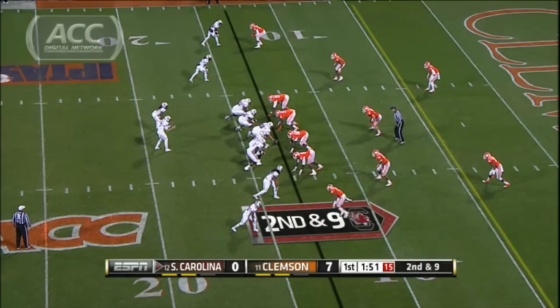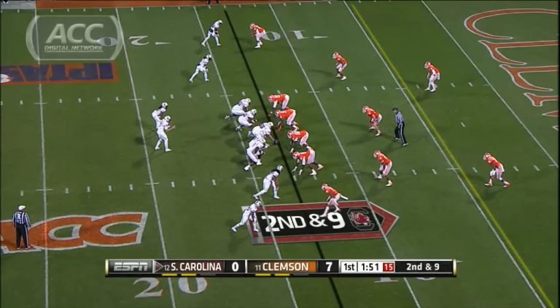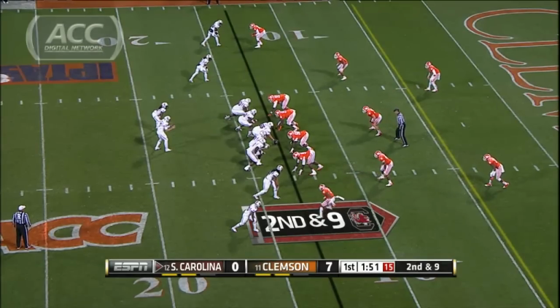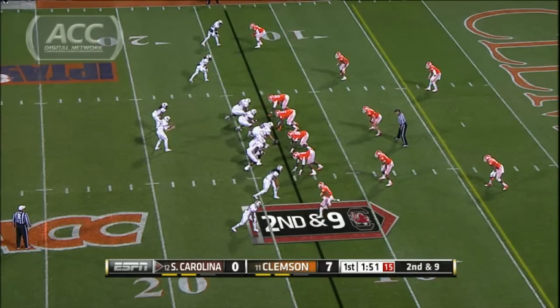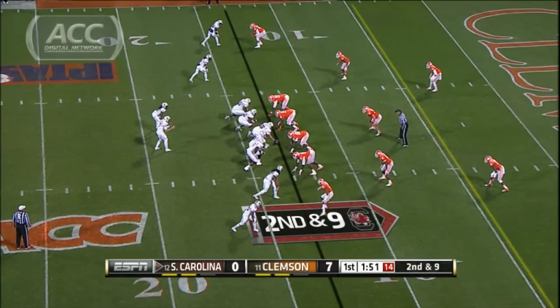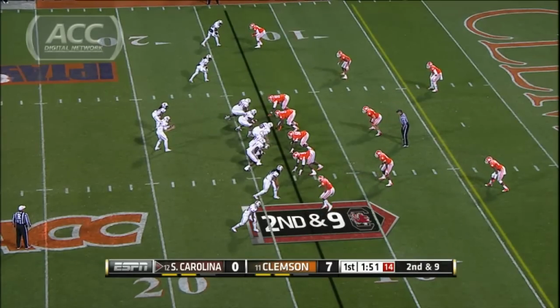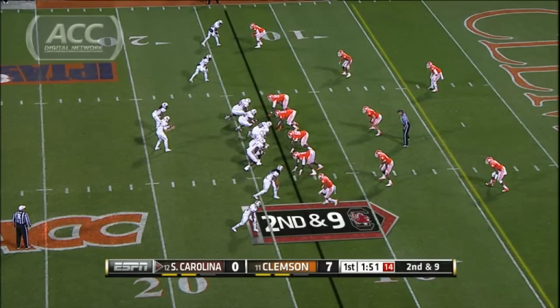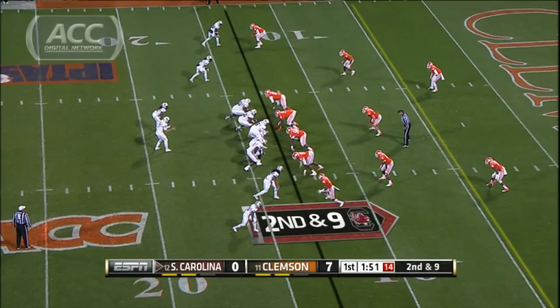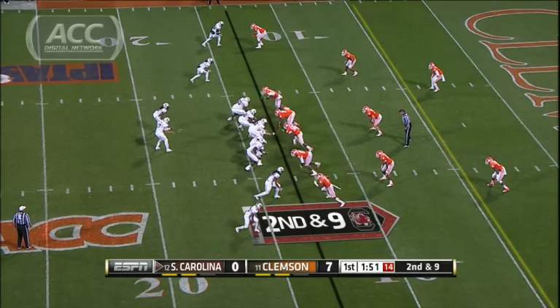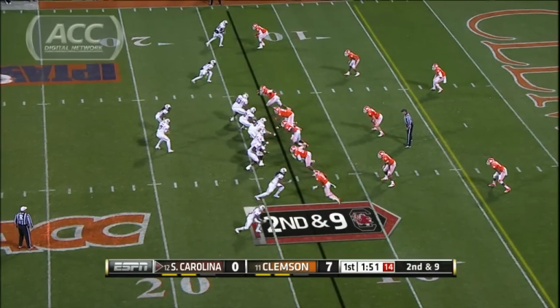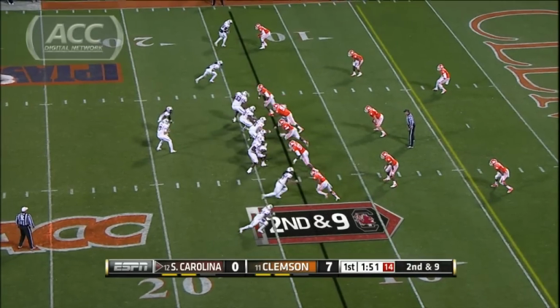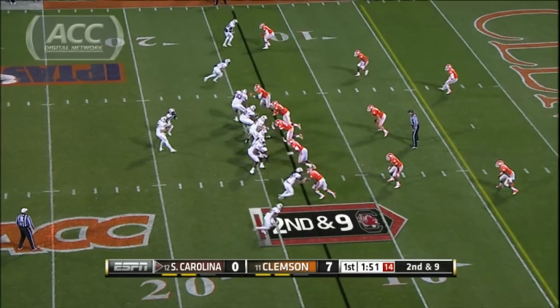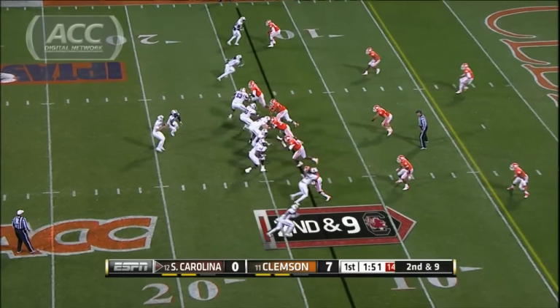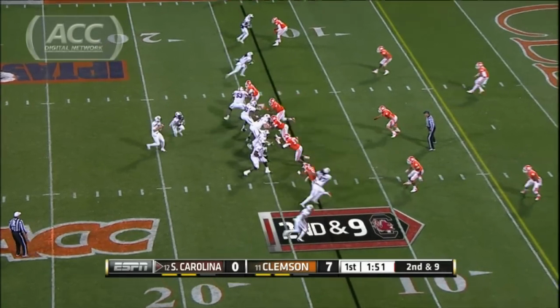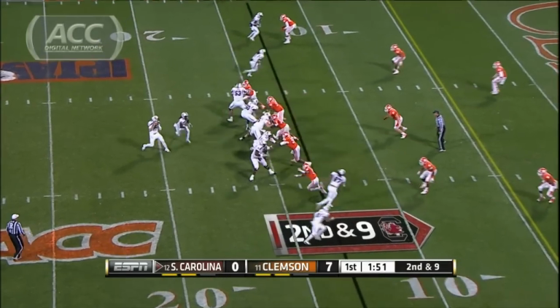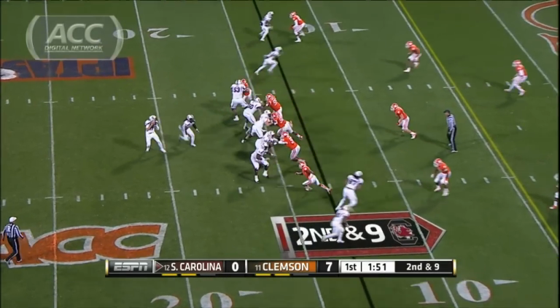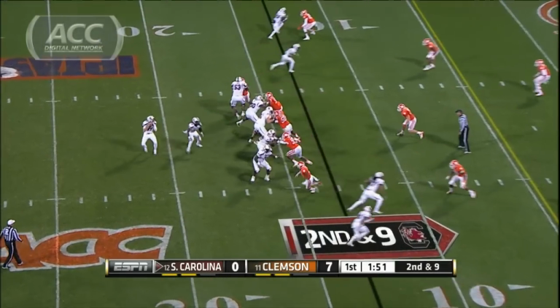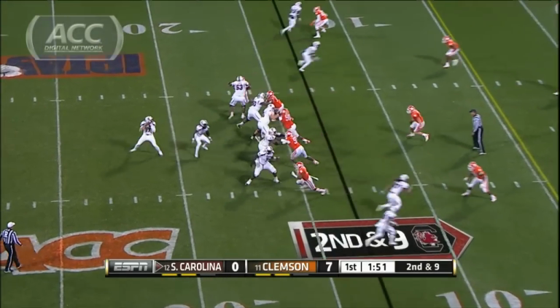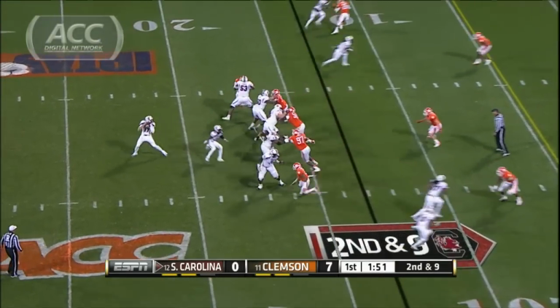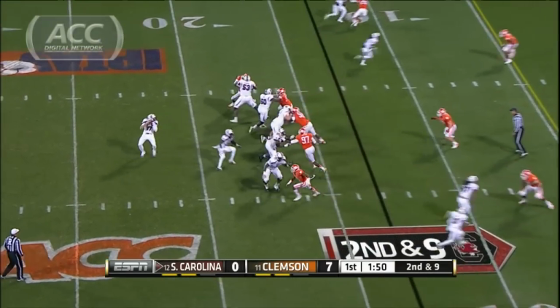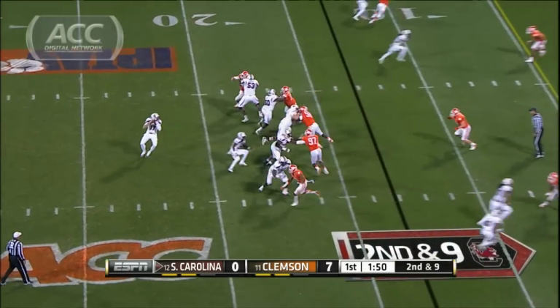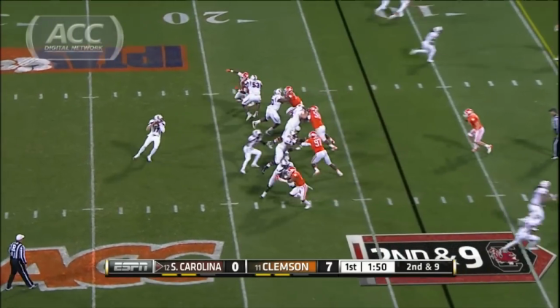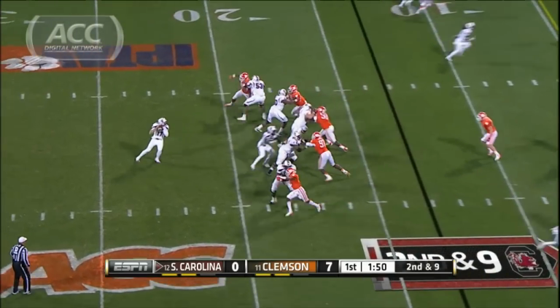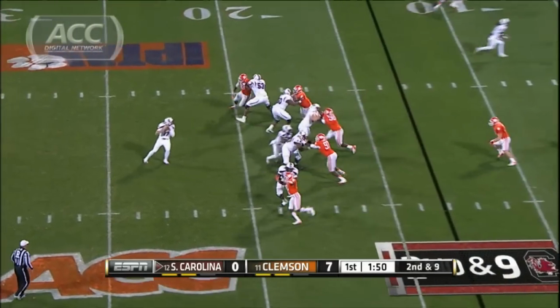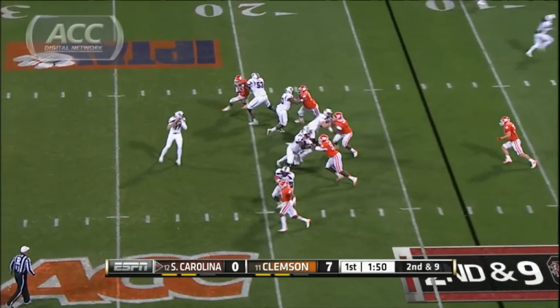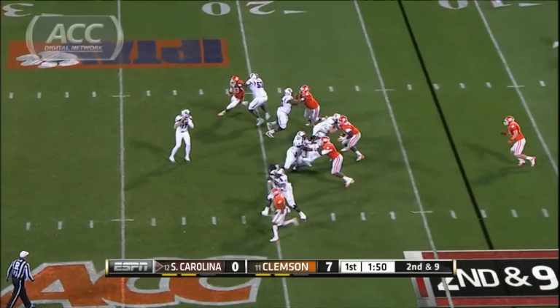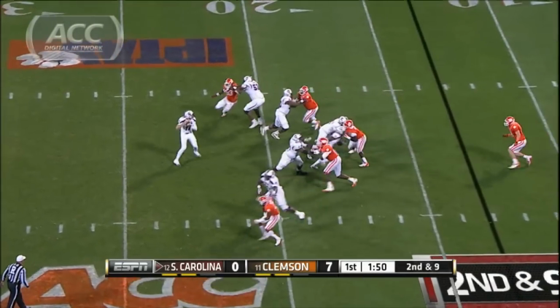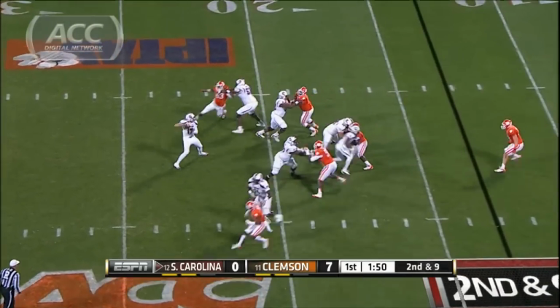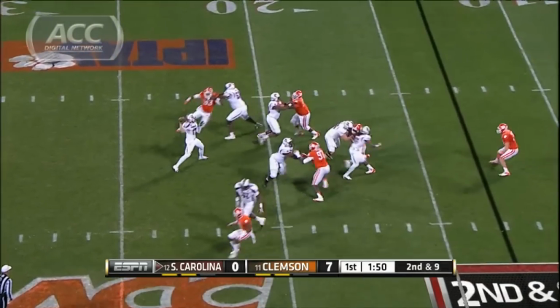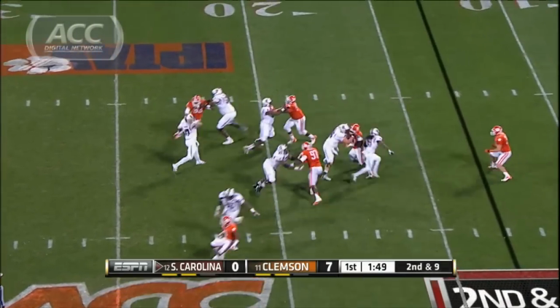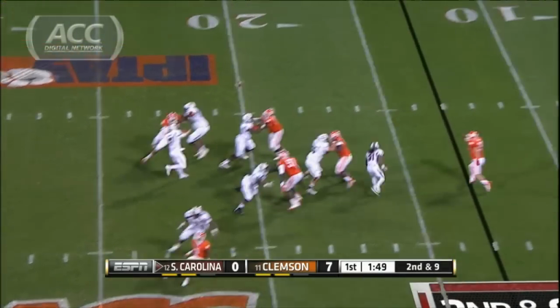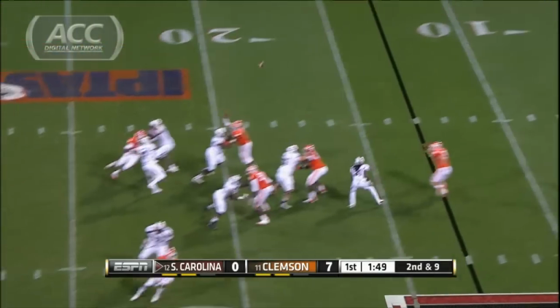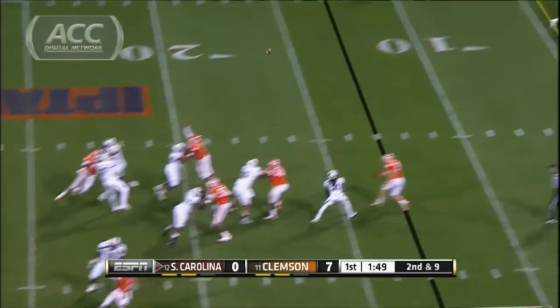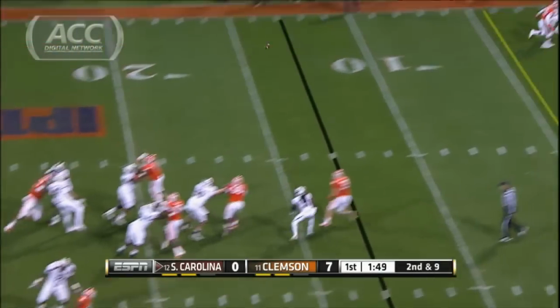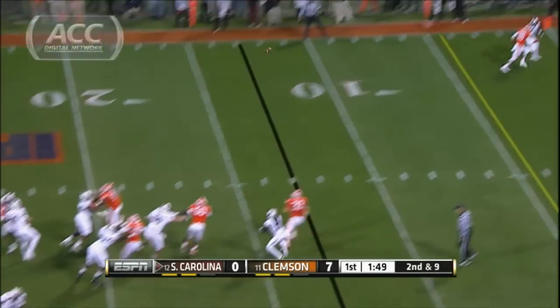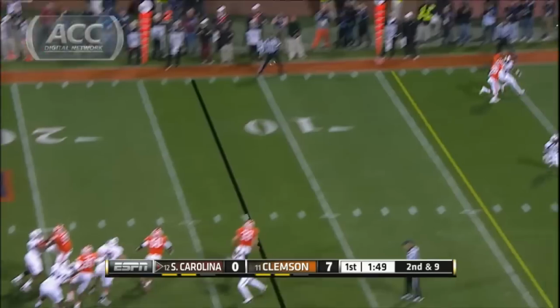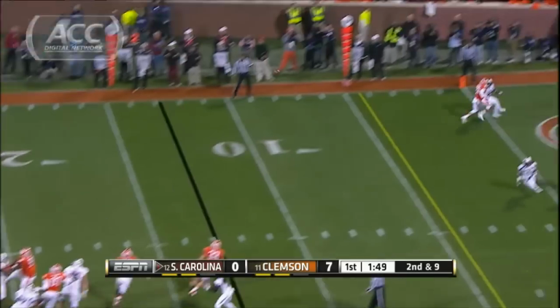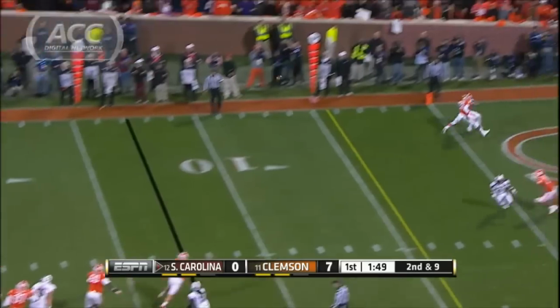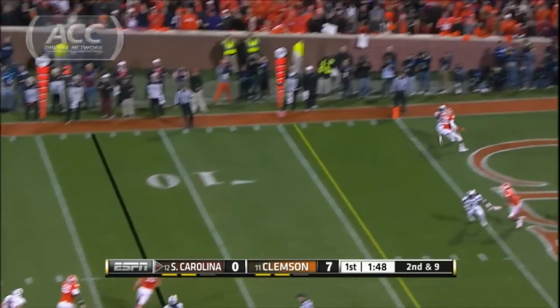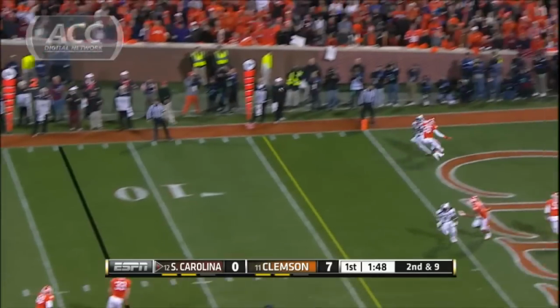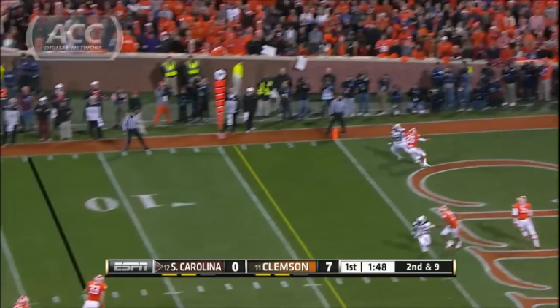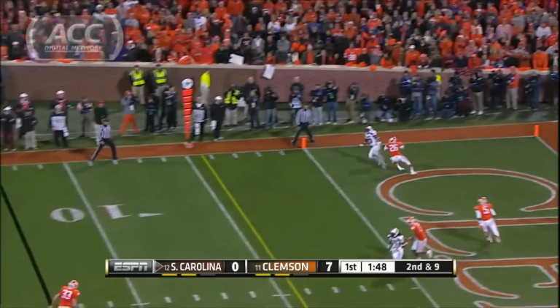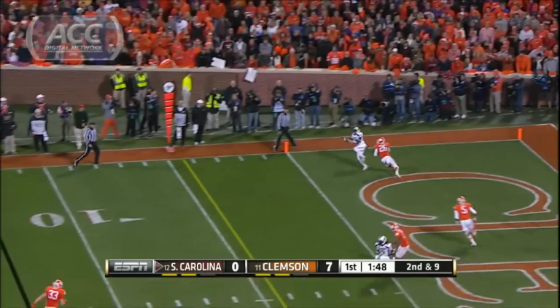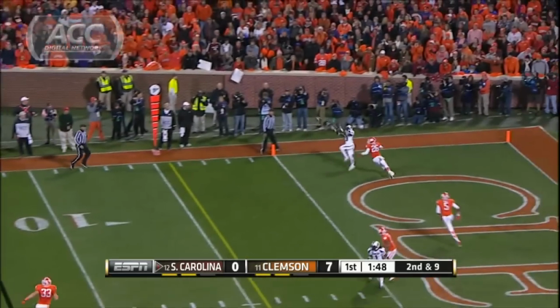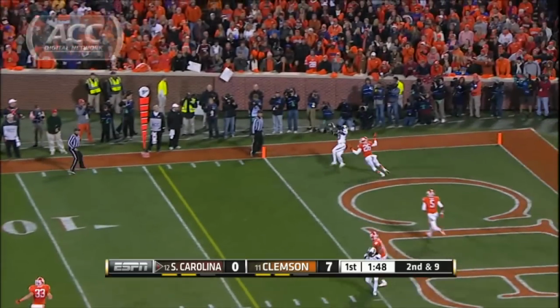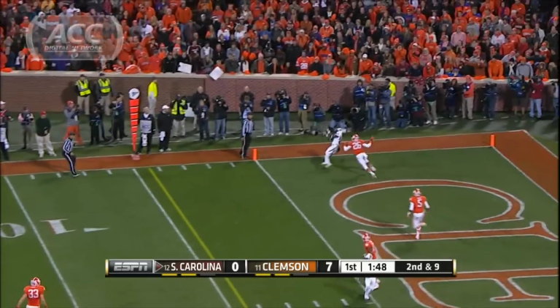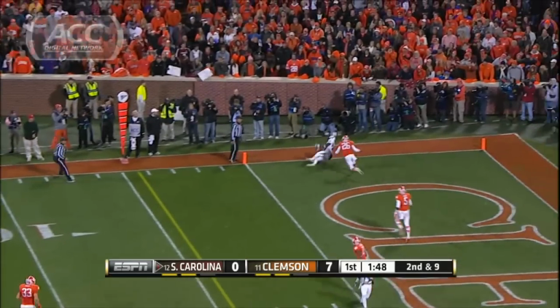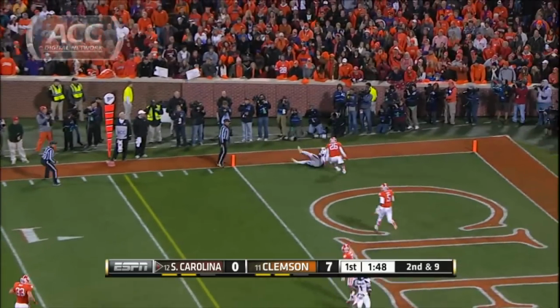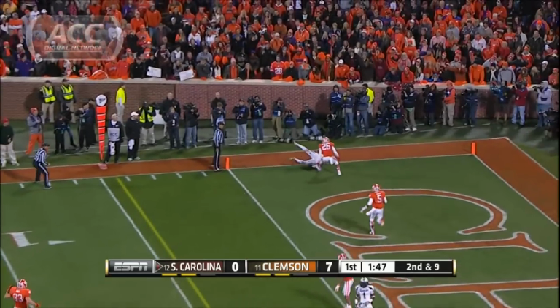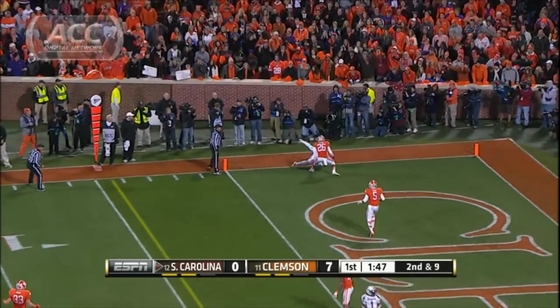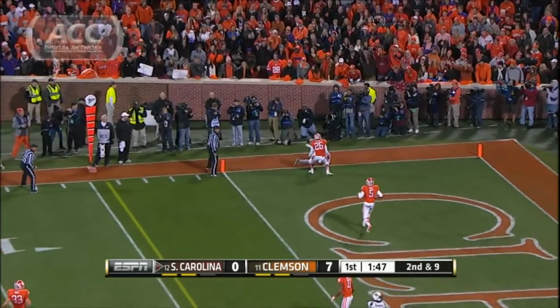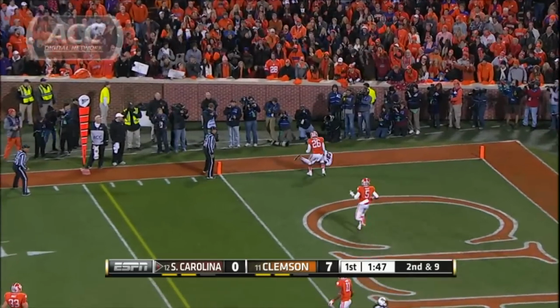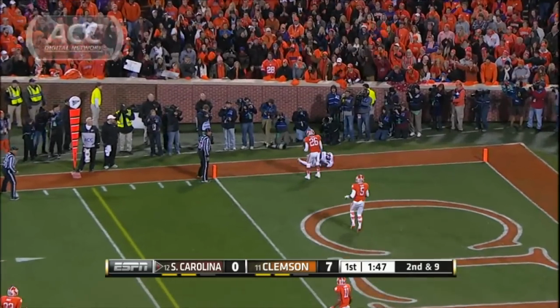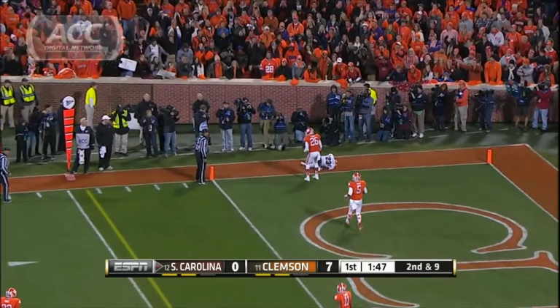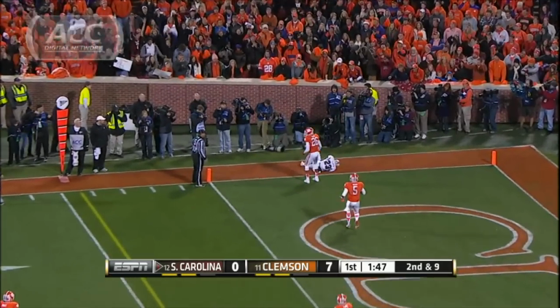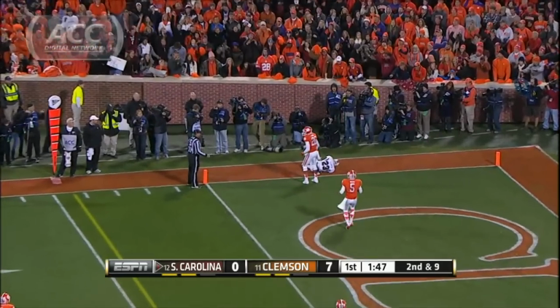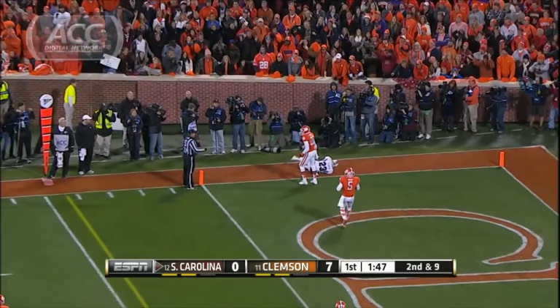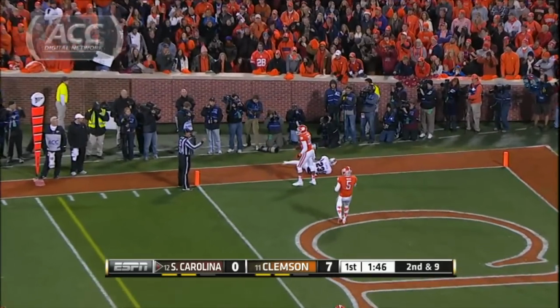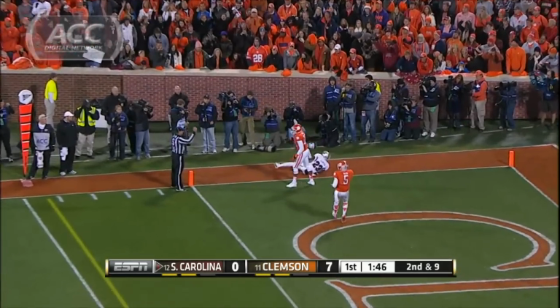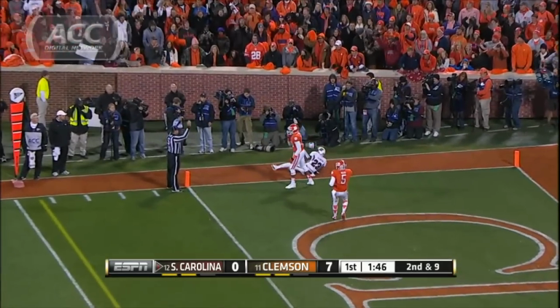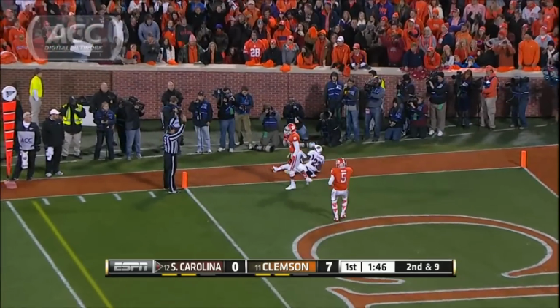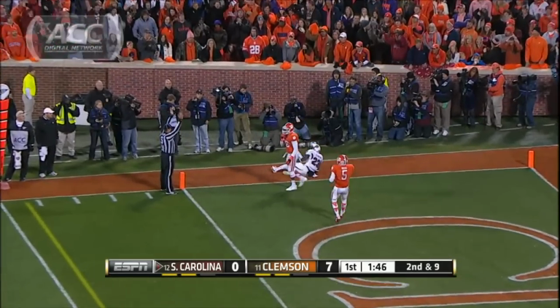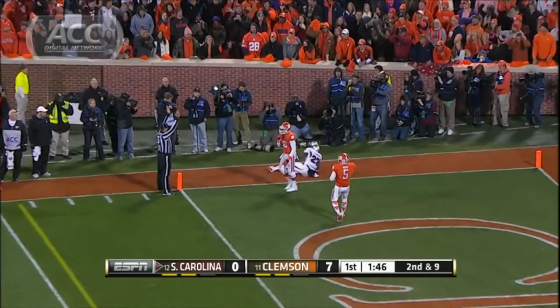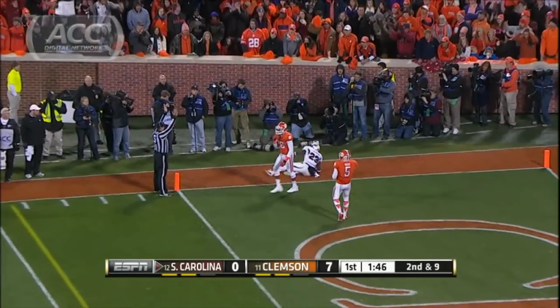But the Gamecocks answer right back. Dylan Thompson with the back shoulder throw to Bruce Ellington, that's a 13-yard score.